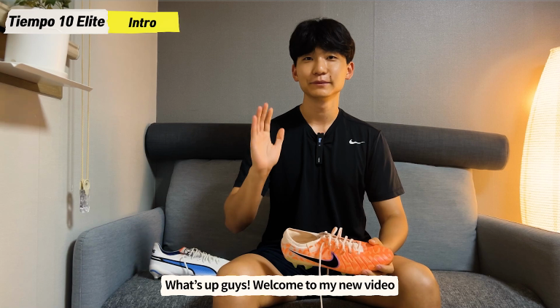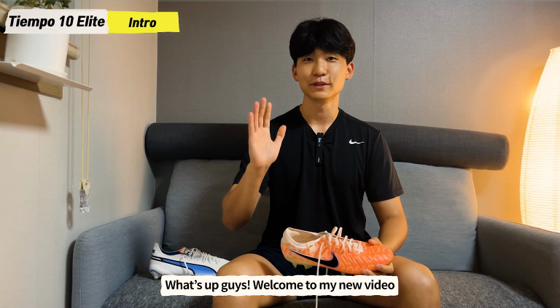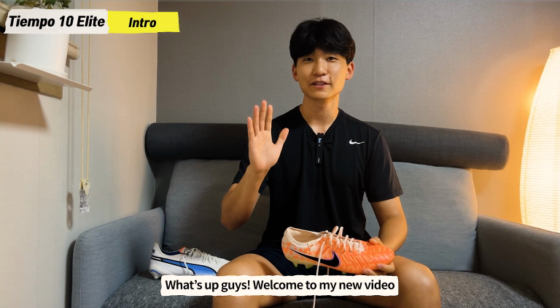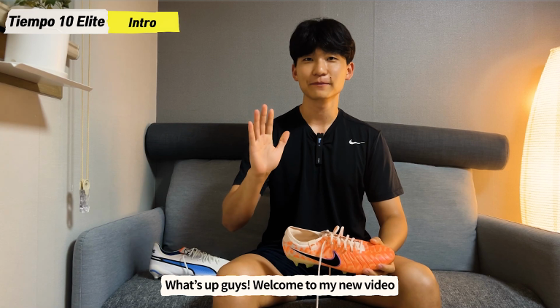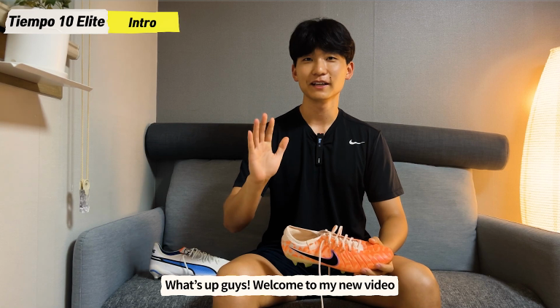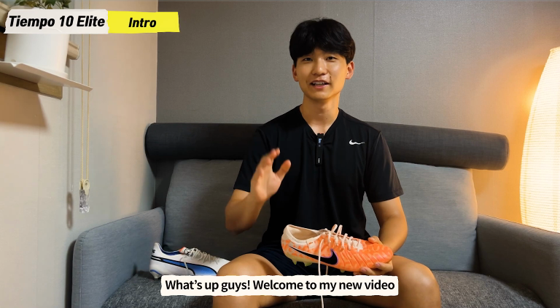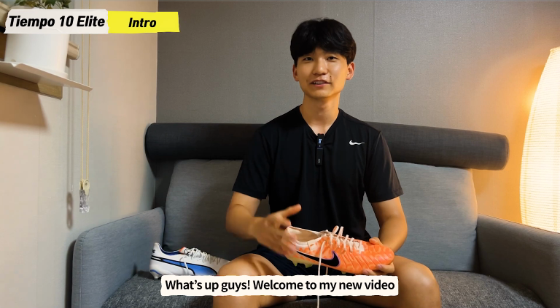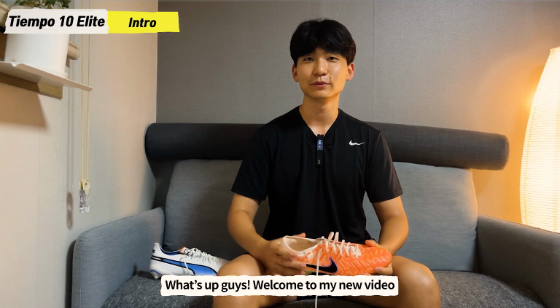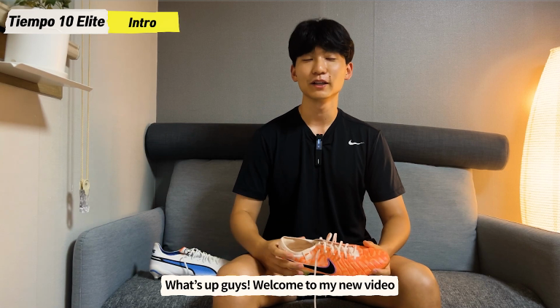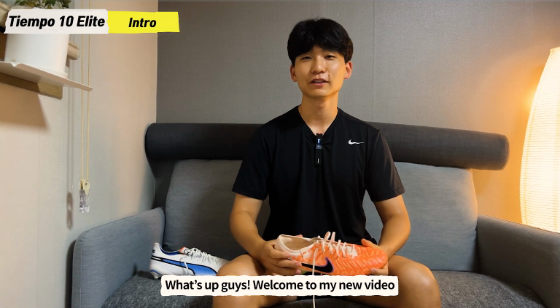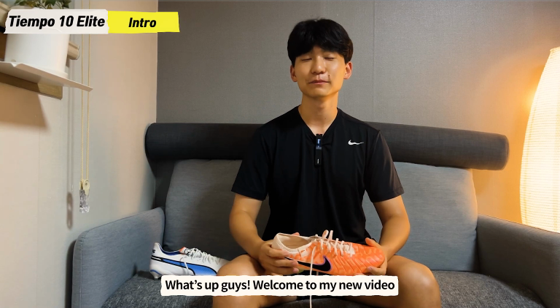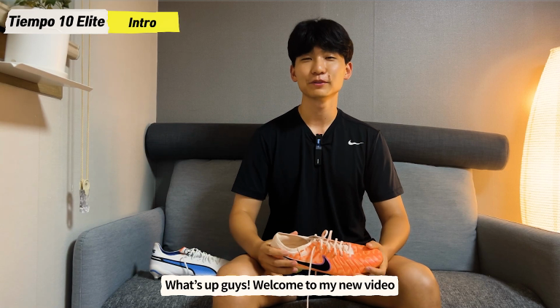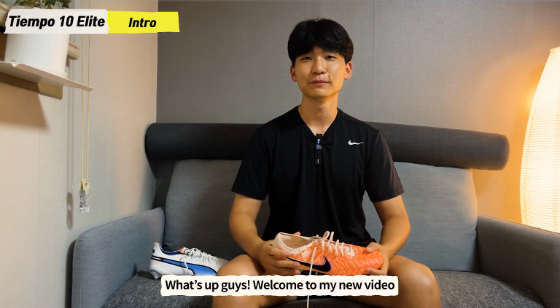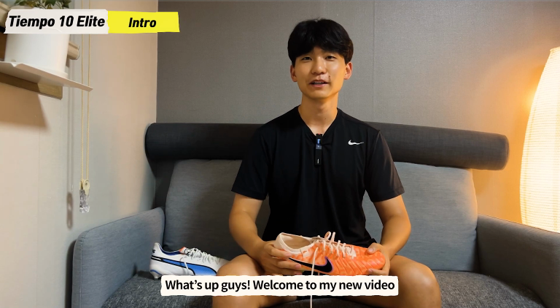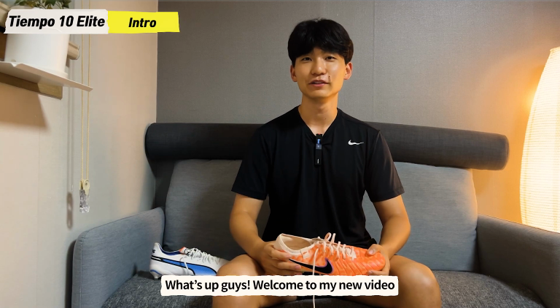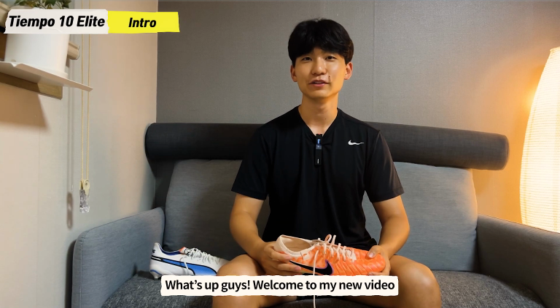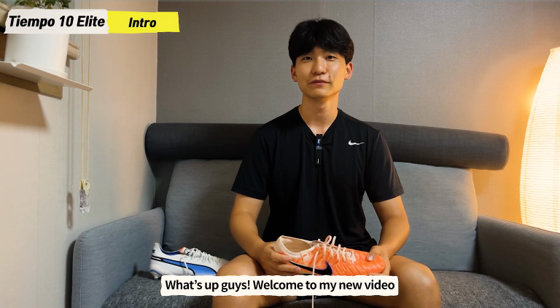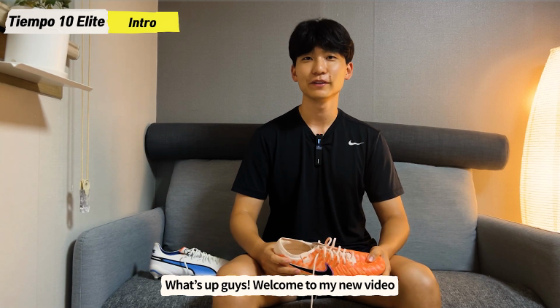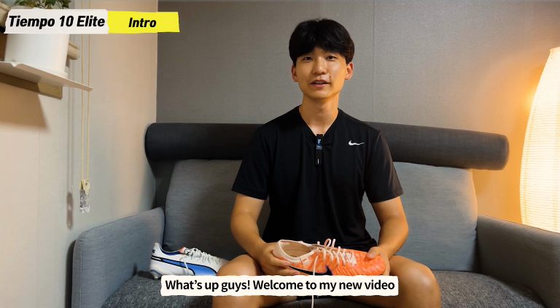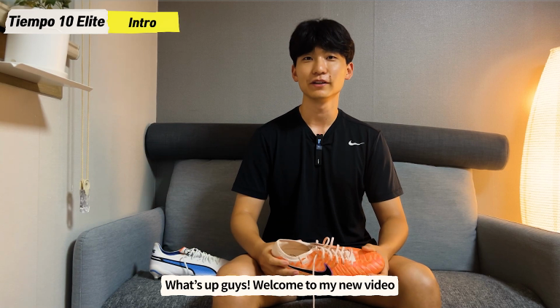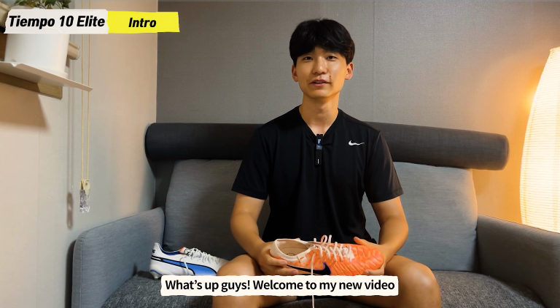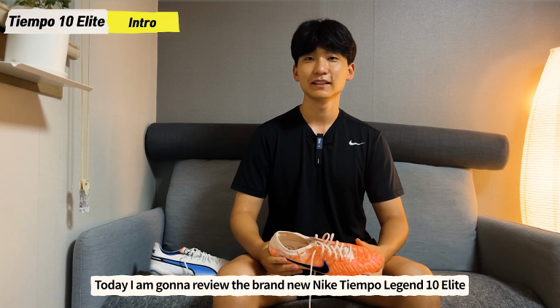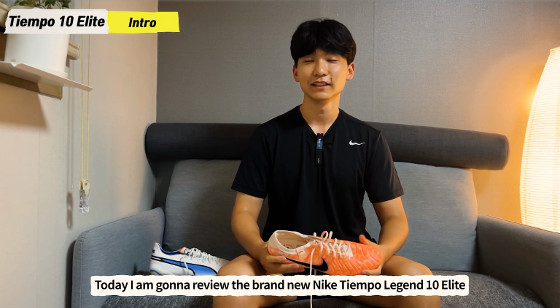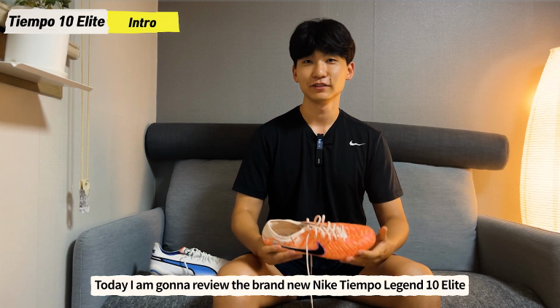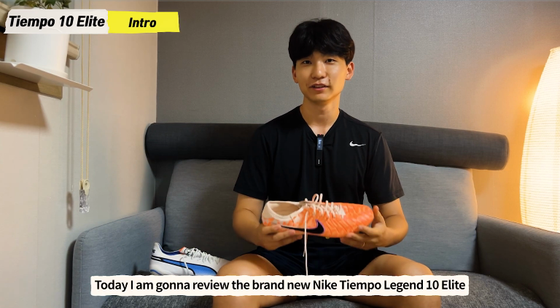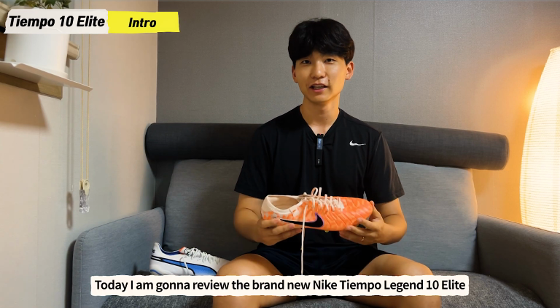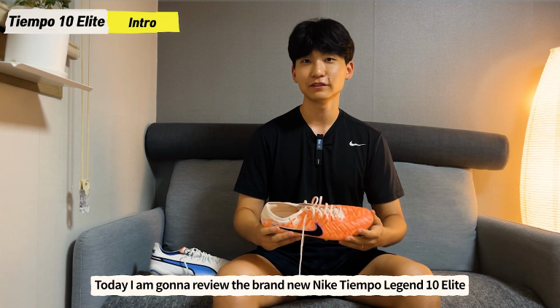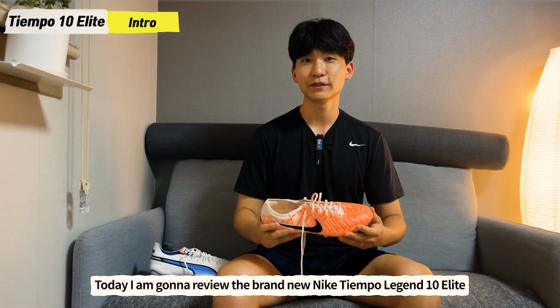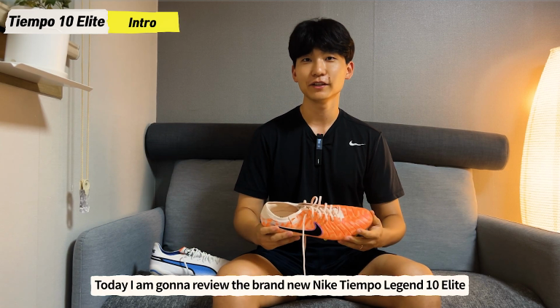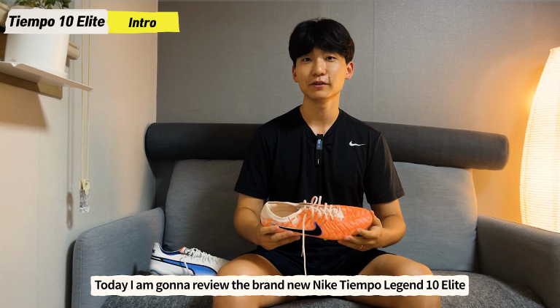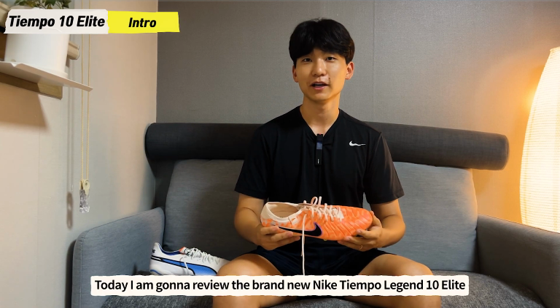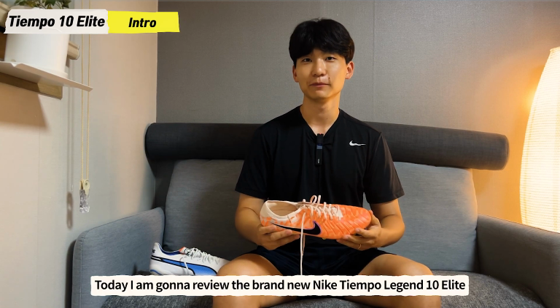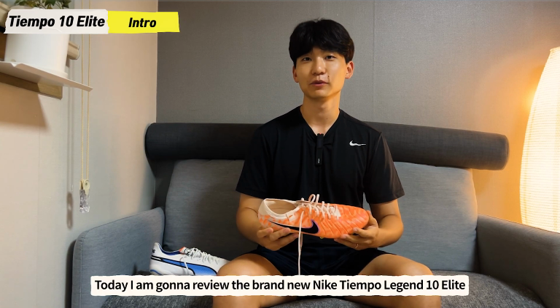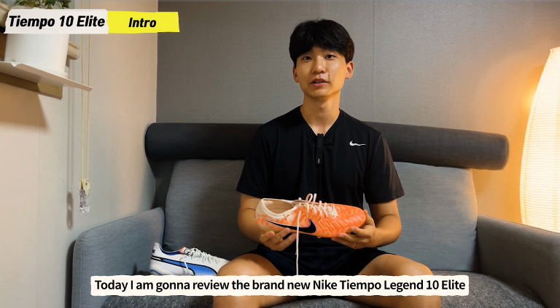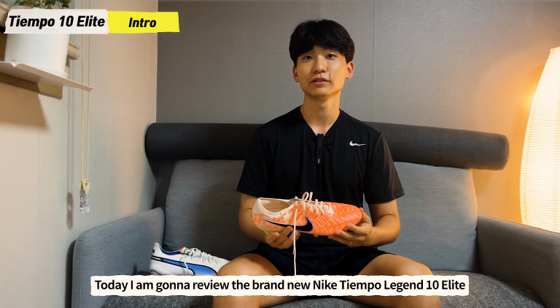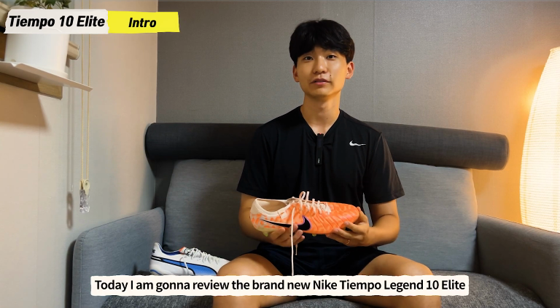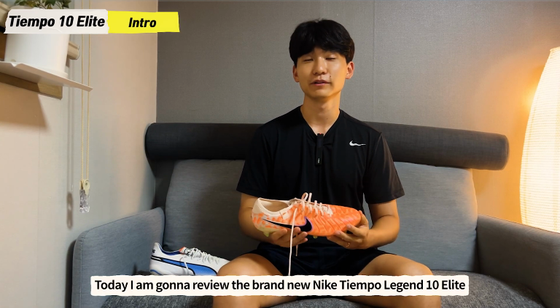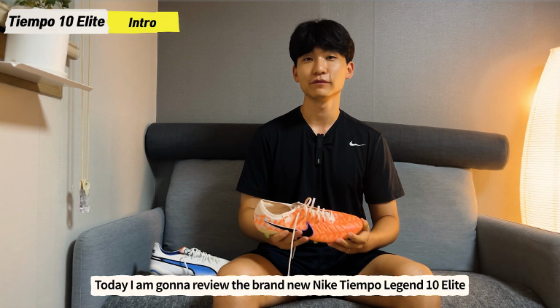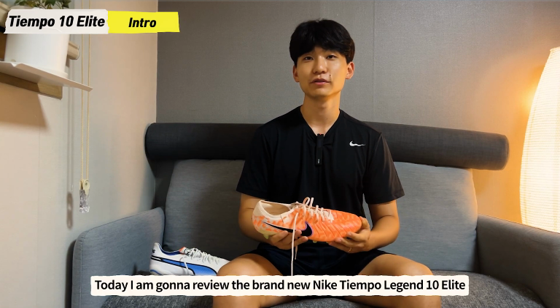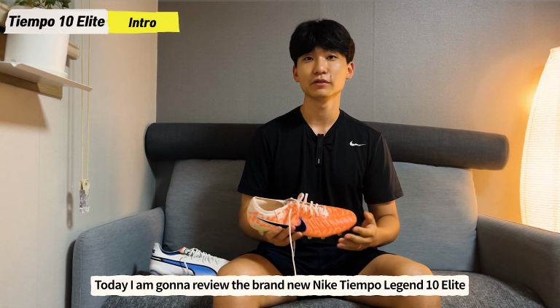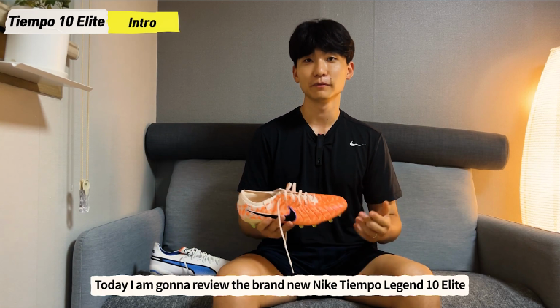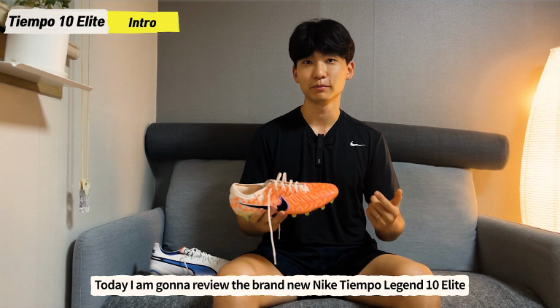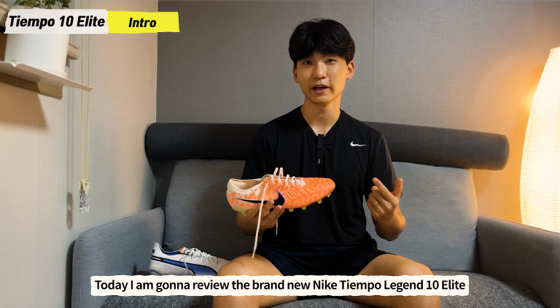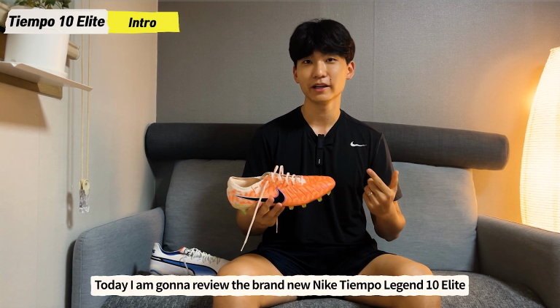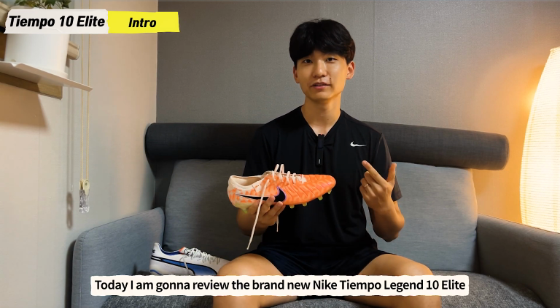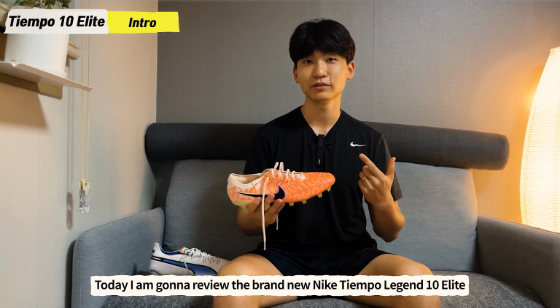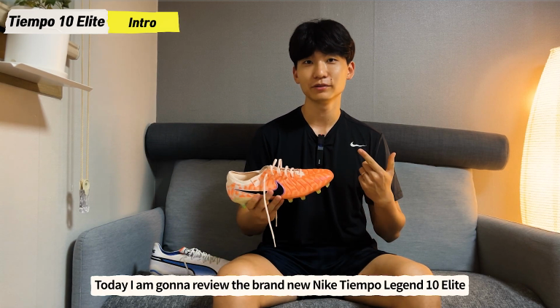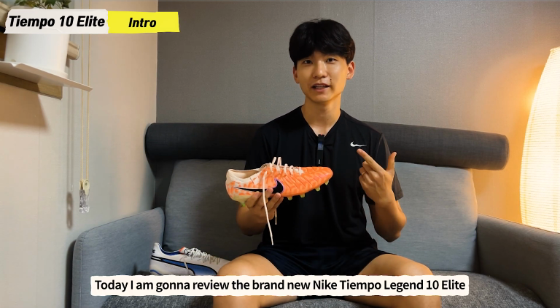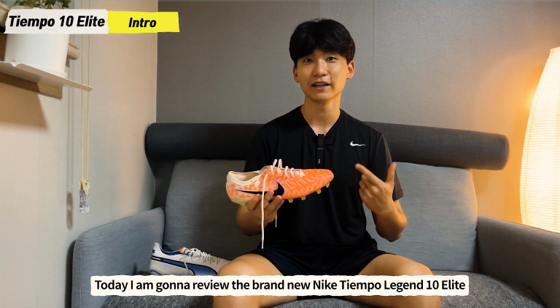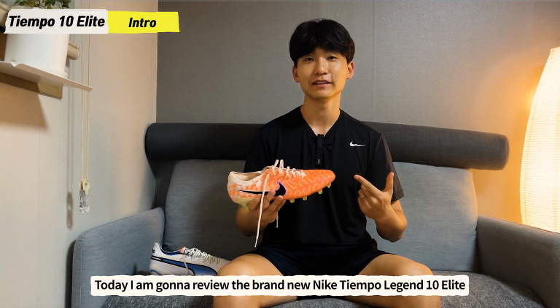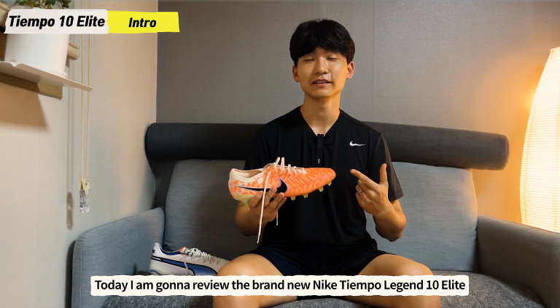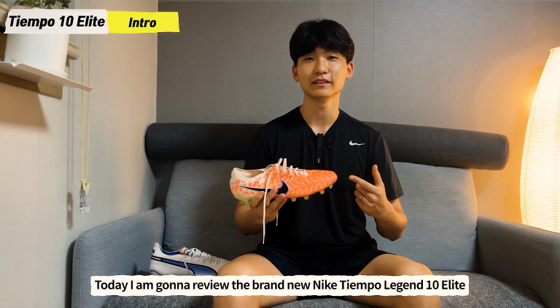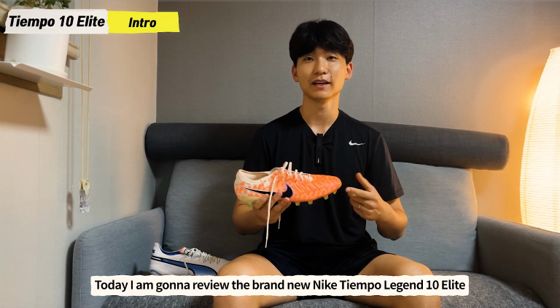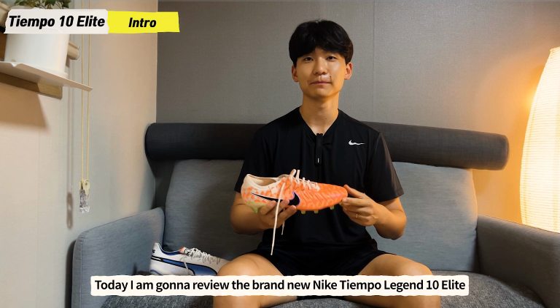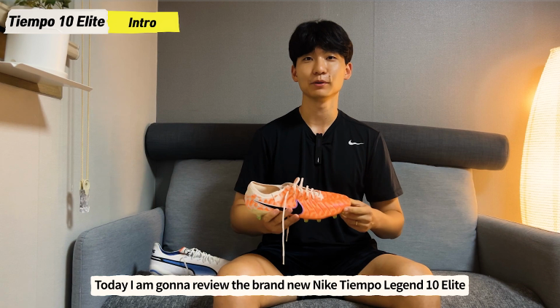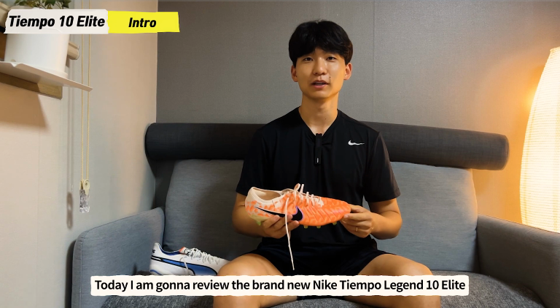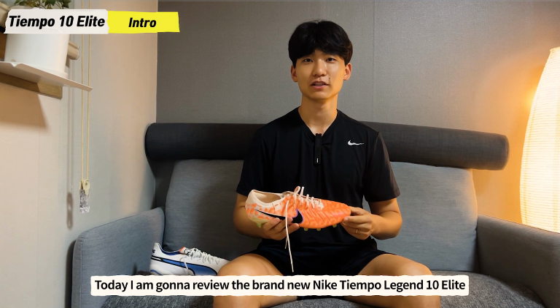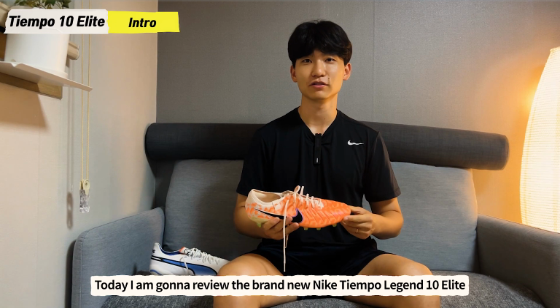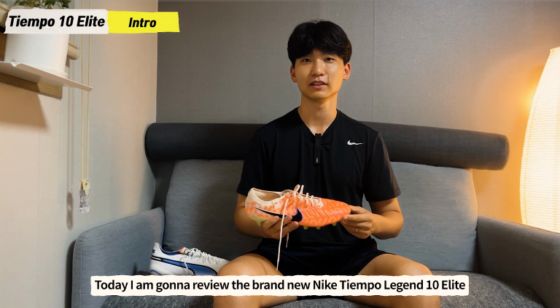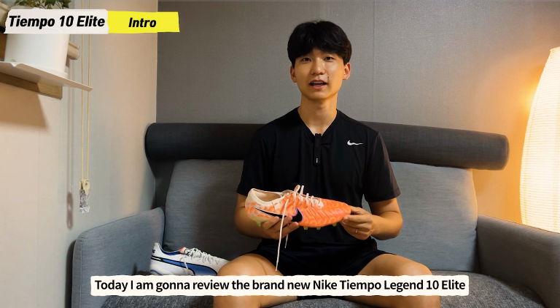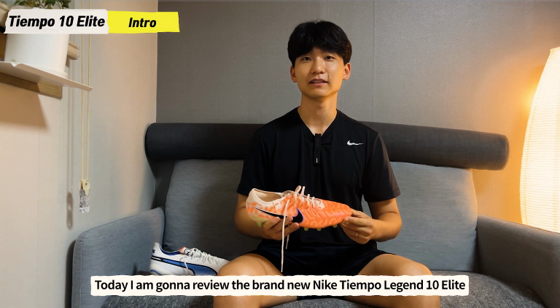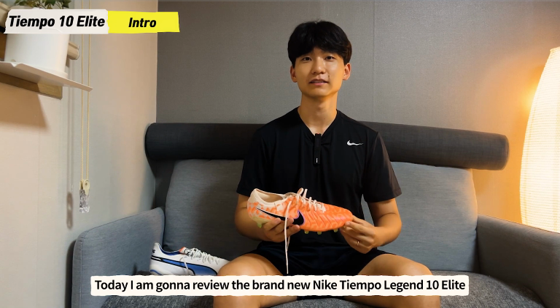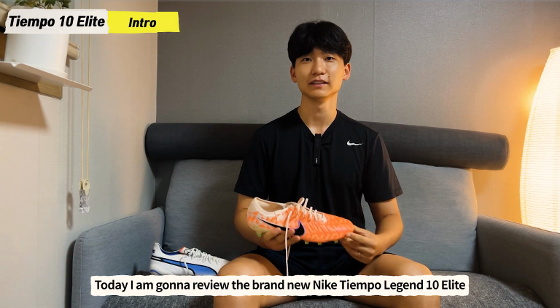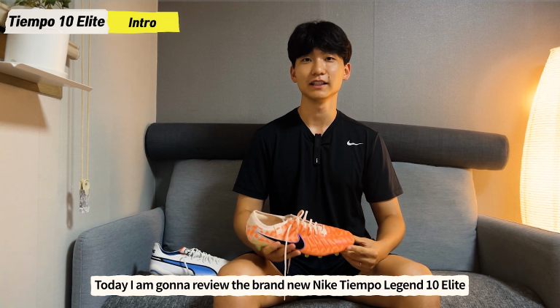What's up guys, welcome to my new video. In today's video, I'm going to review the brand new Nike Tiempo Legend 10 Elite.